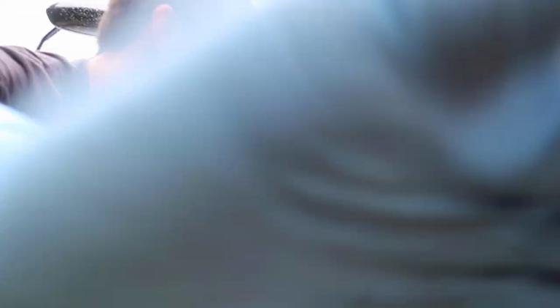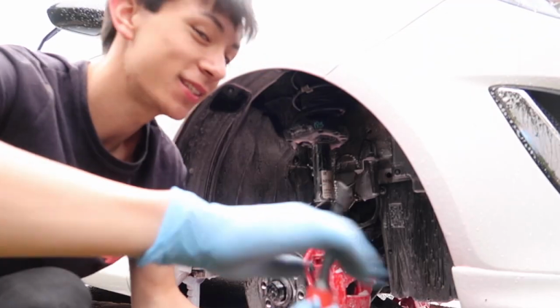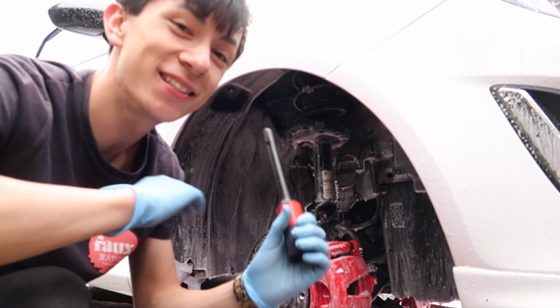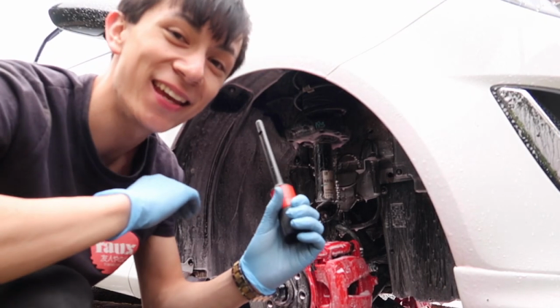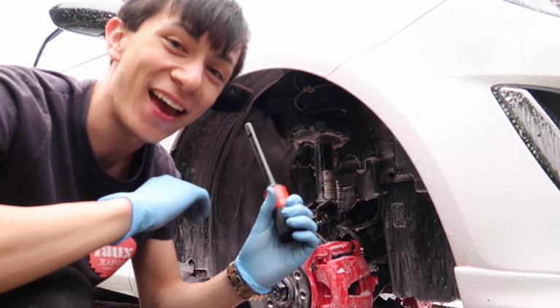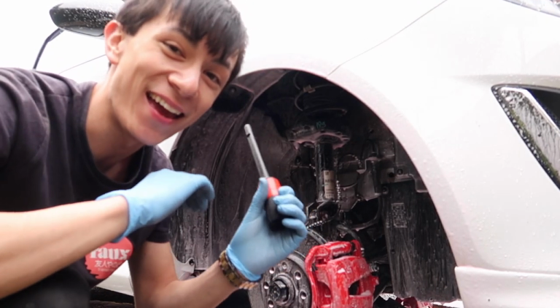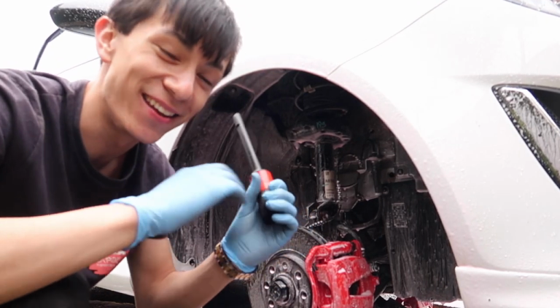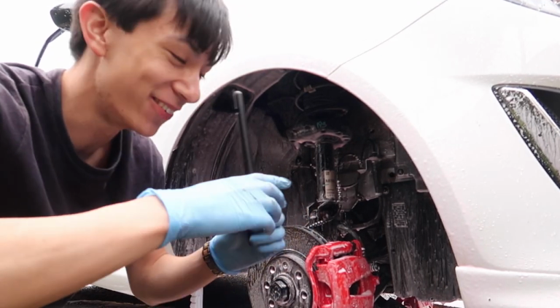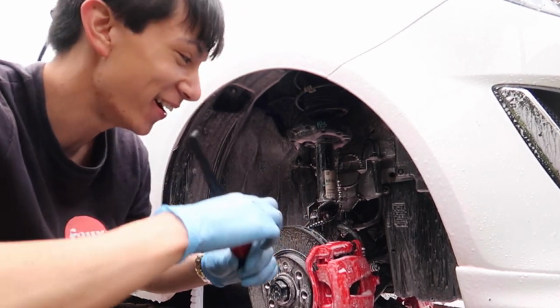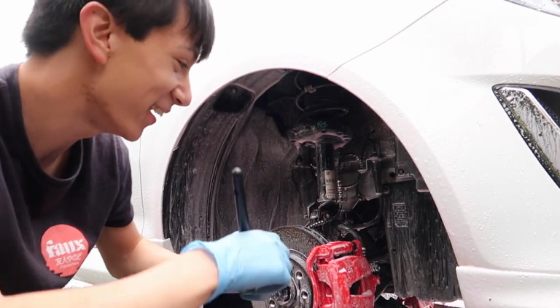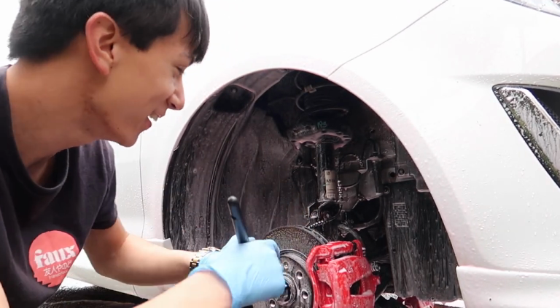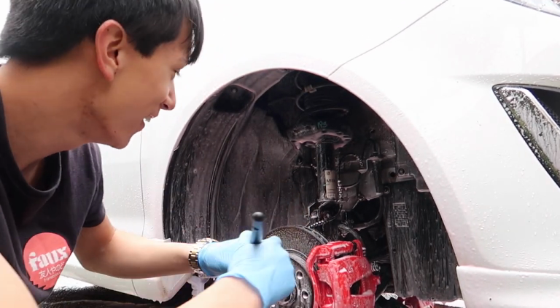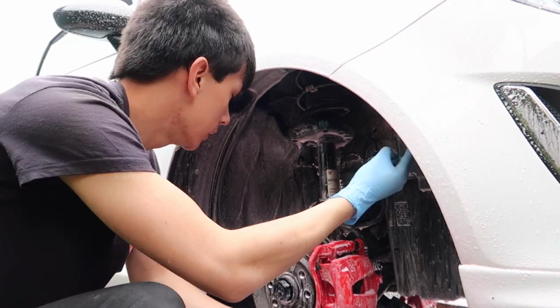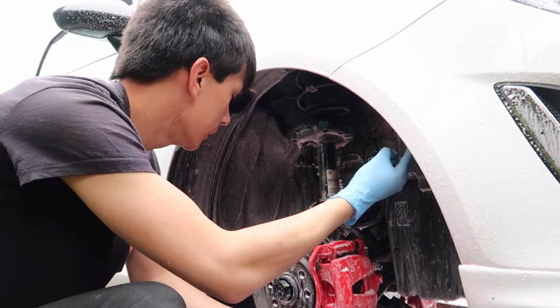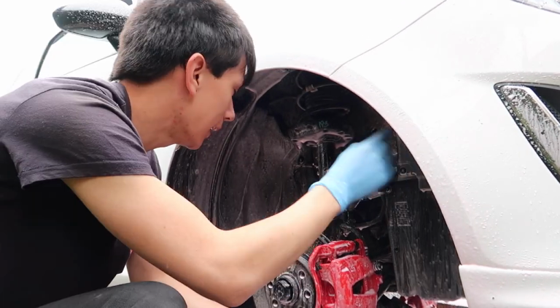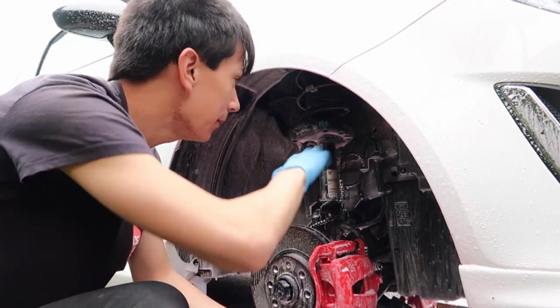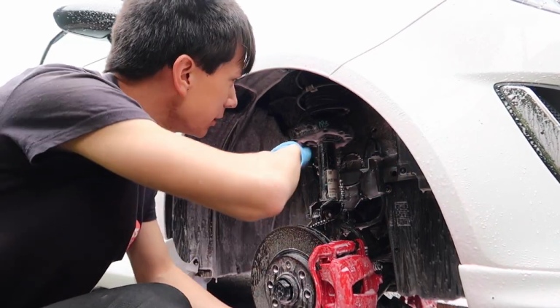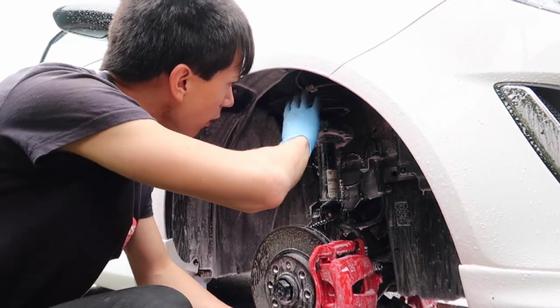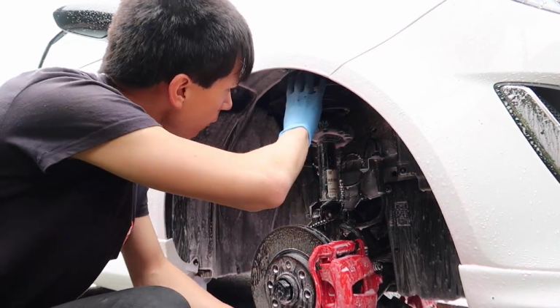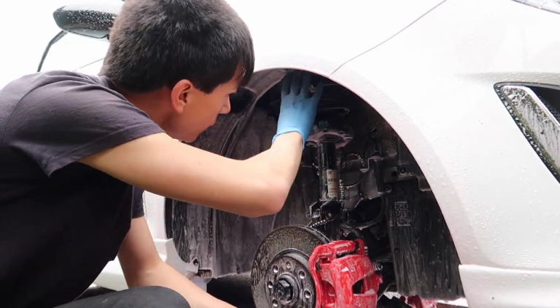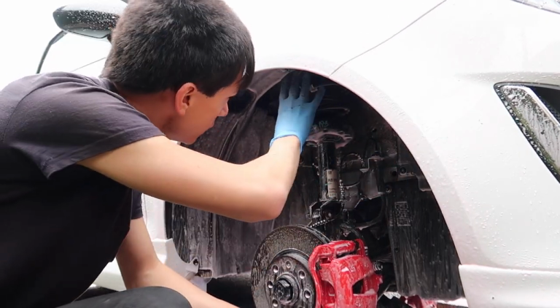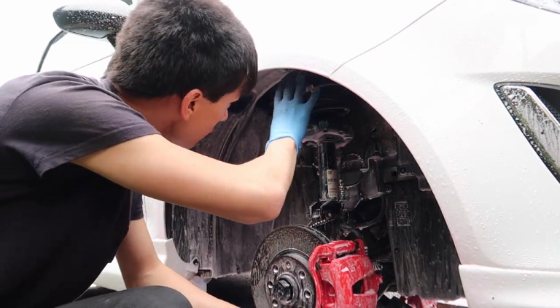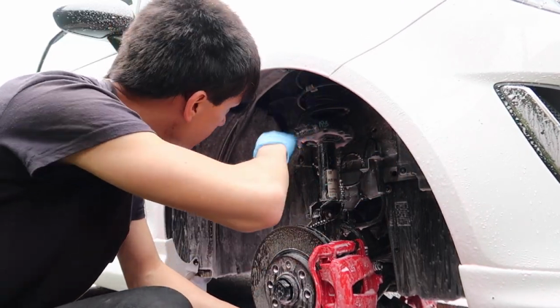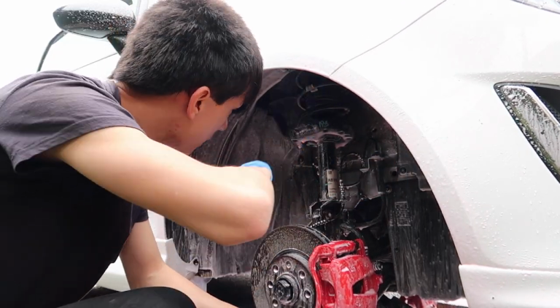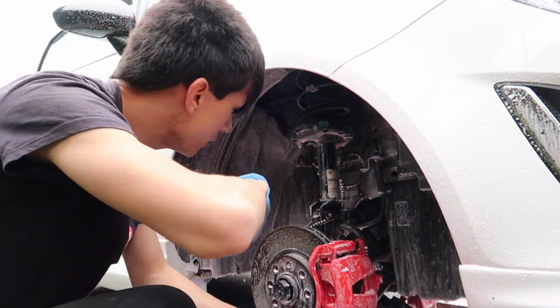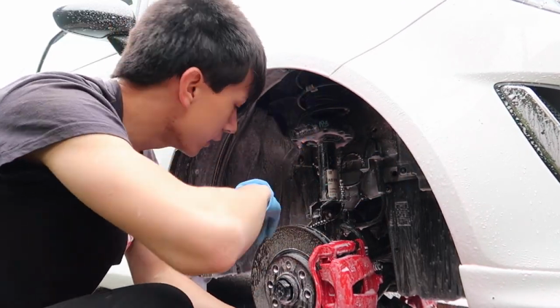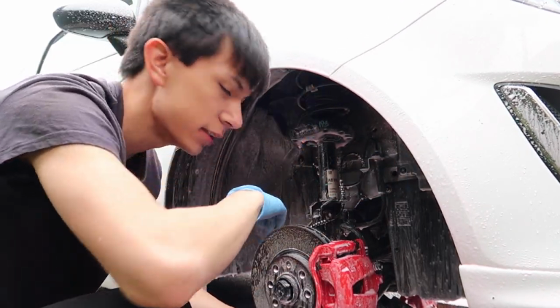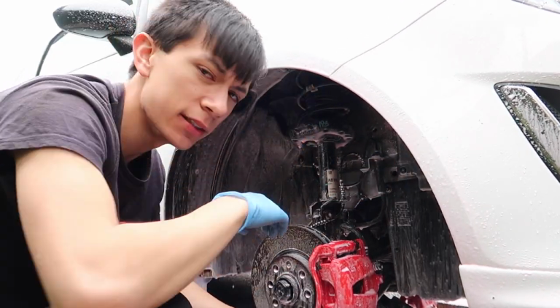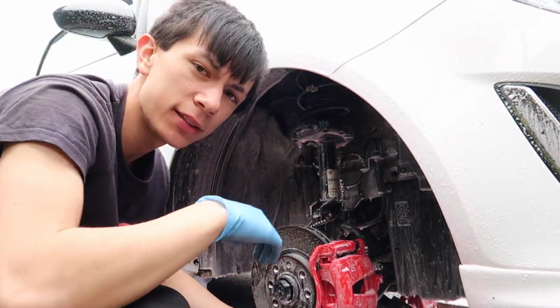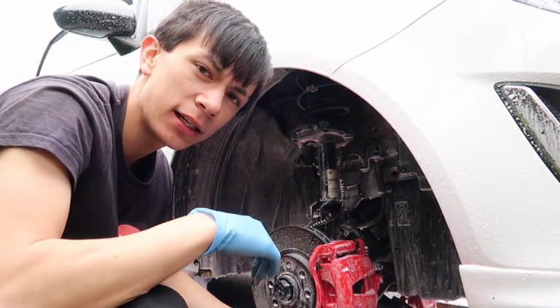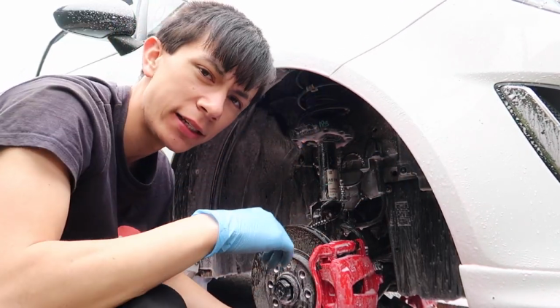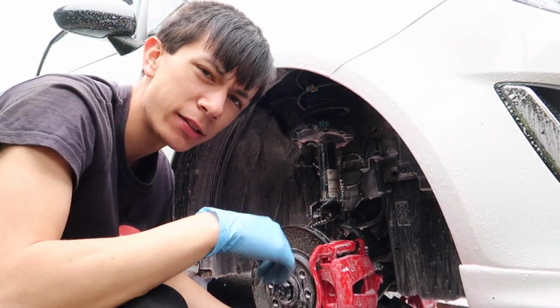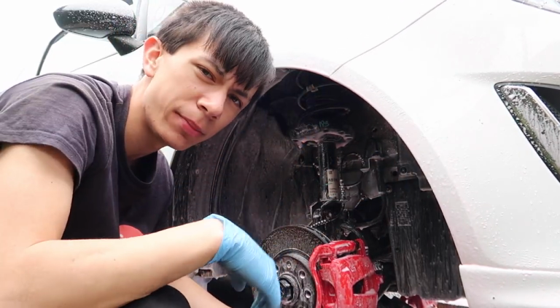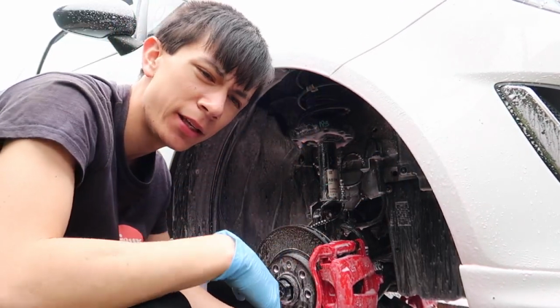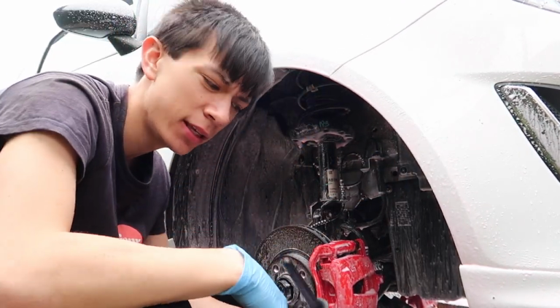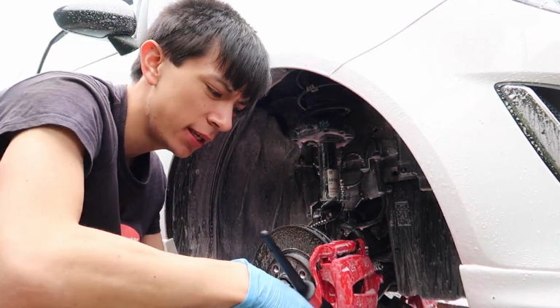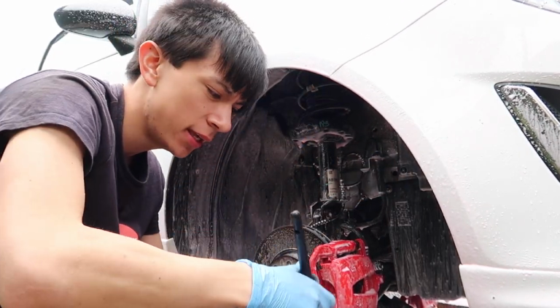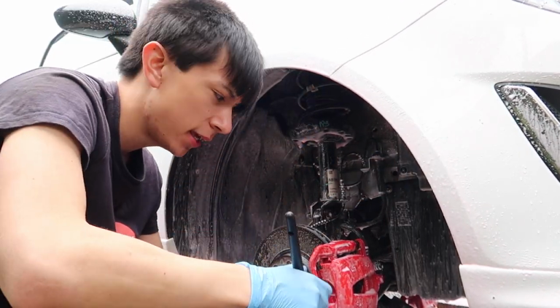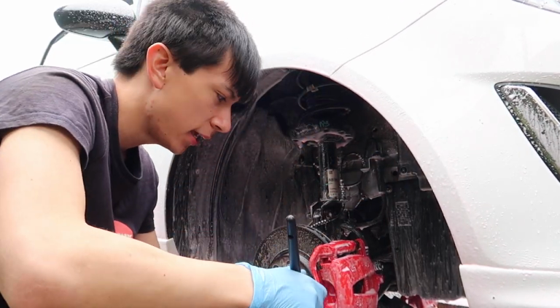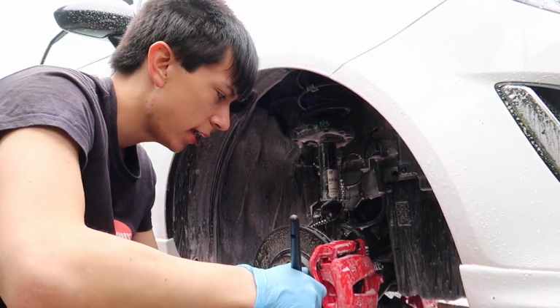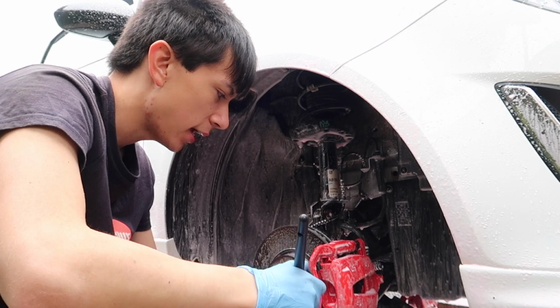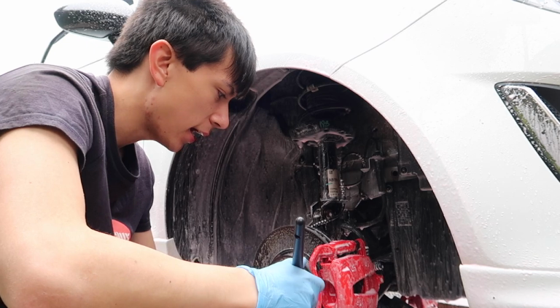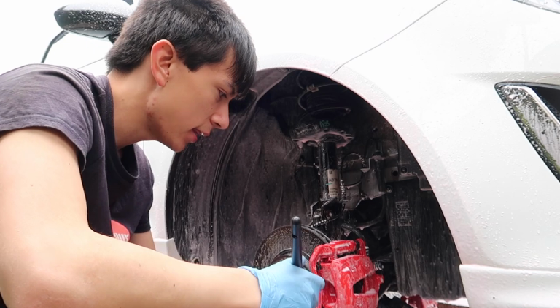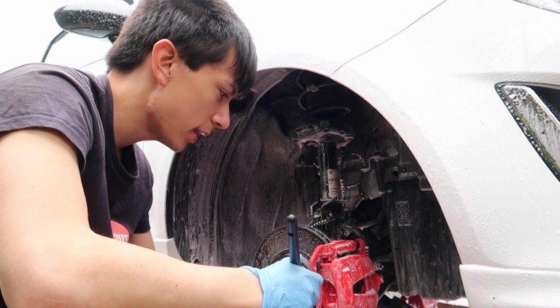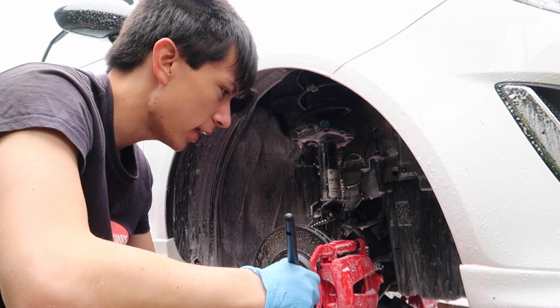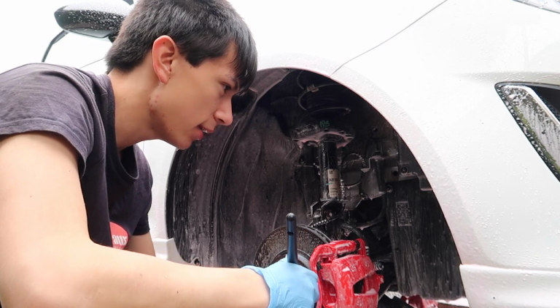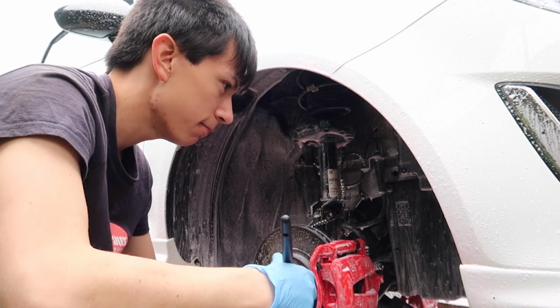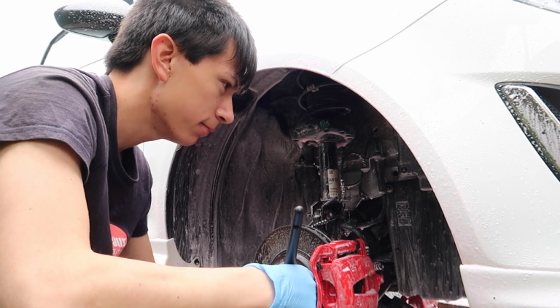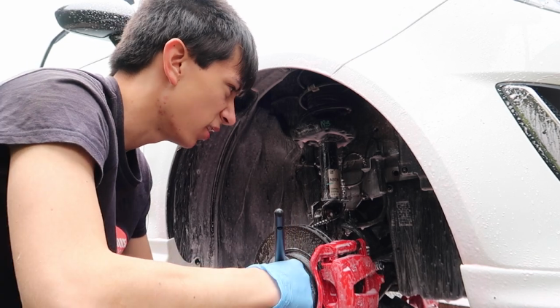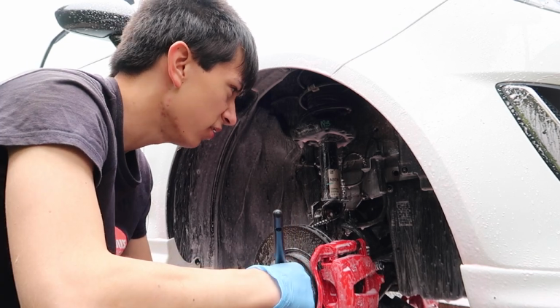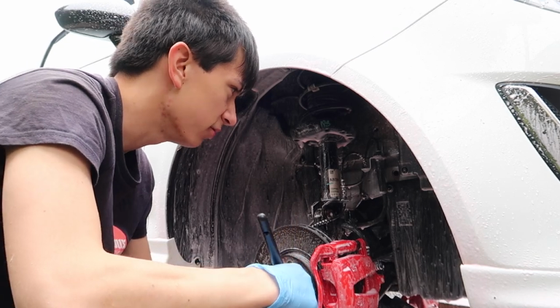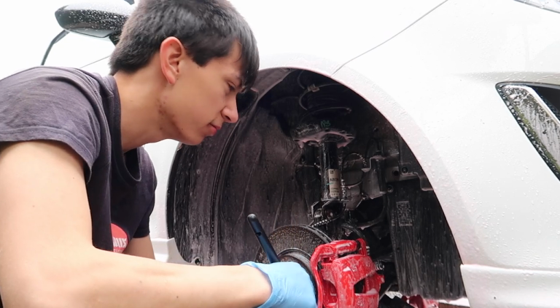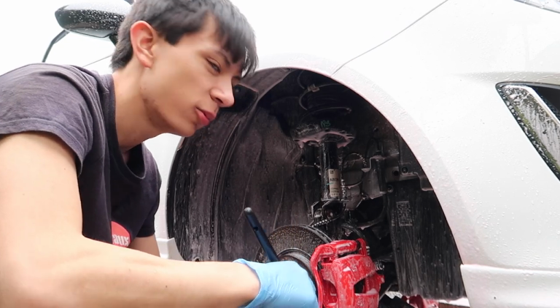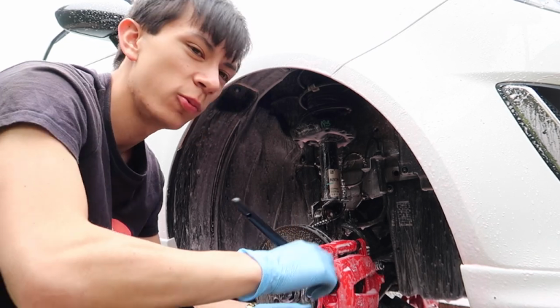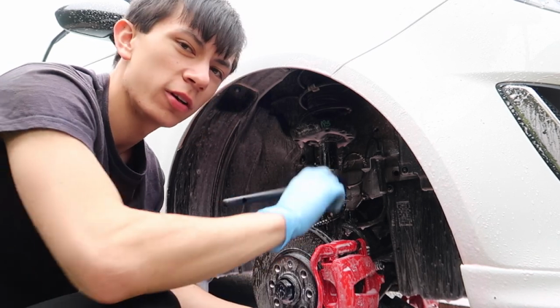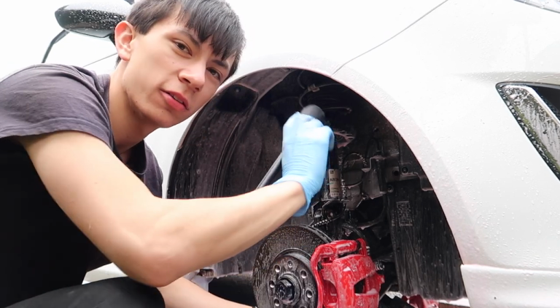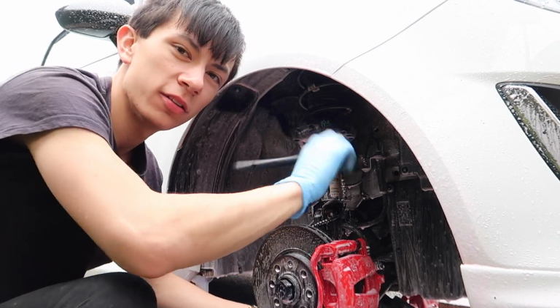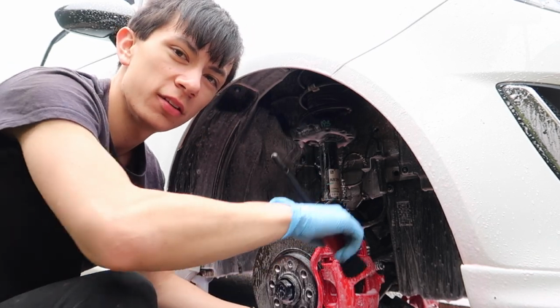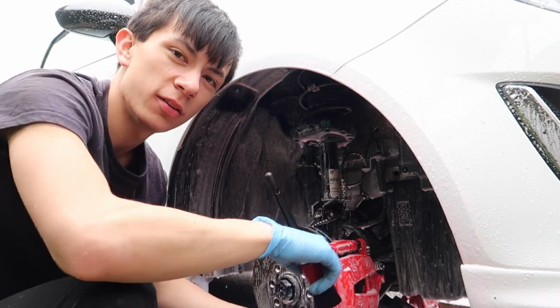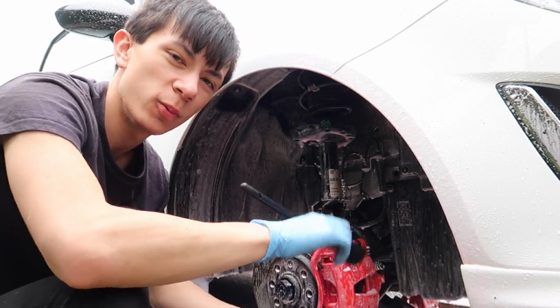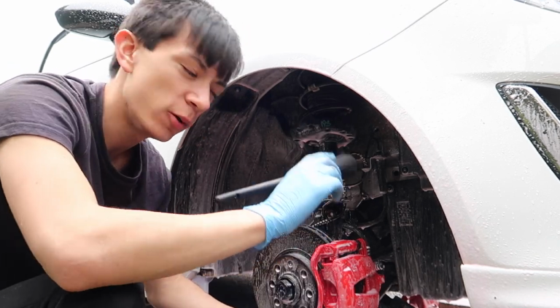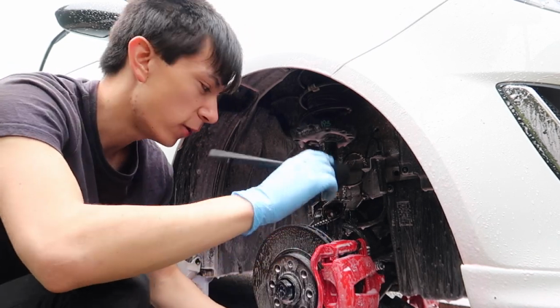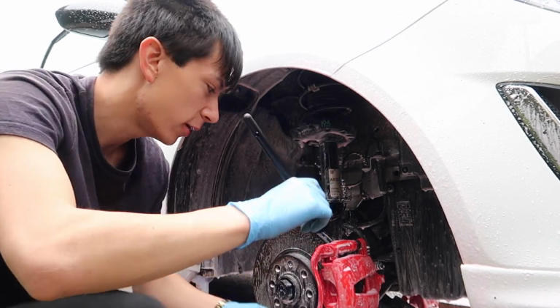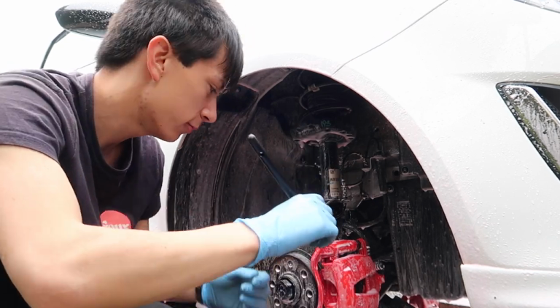Now let me start off with the suspension because it's the cleanest bit, and then we'll work on the wheel well itself.